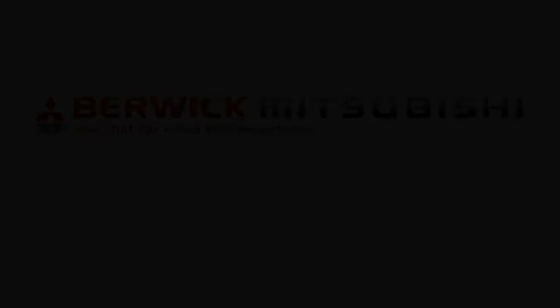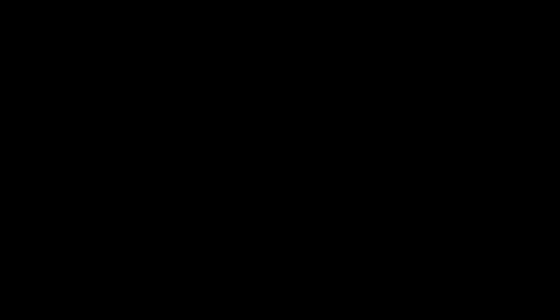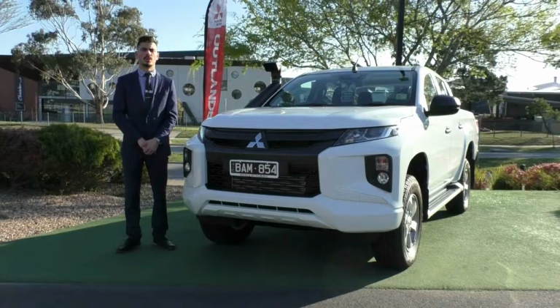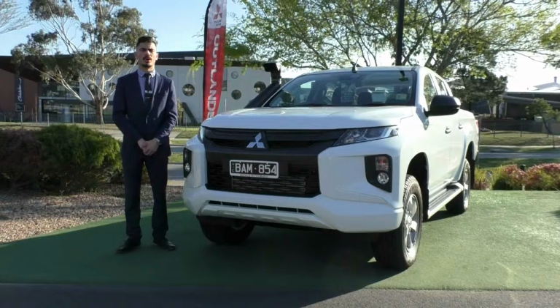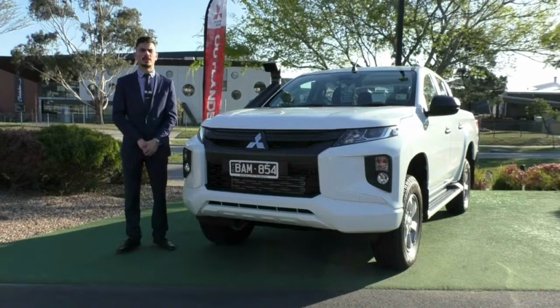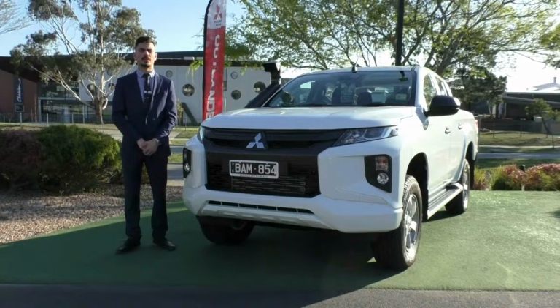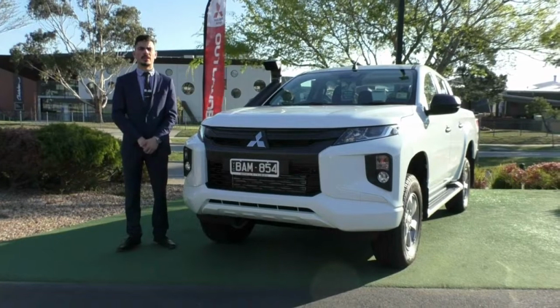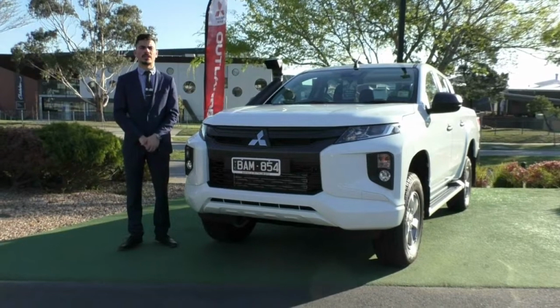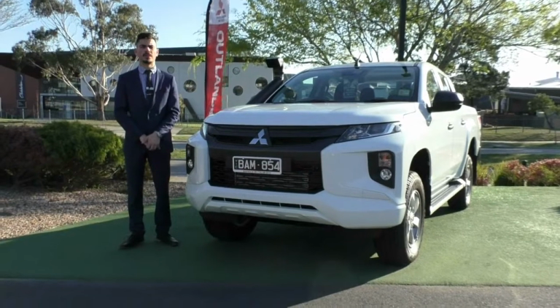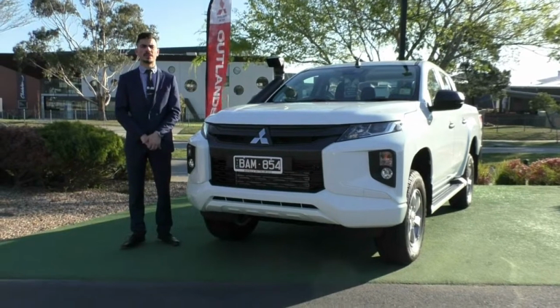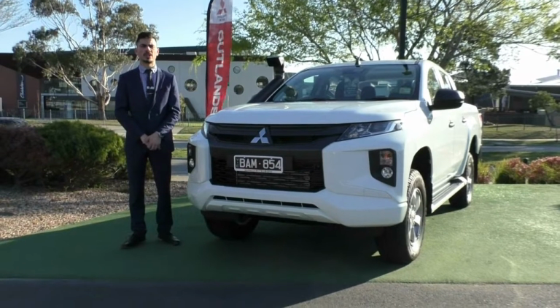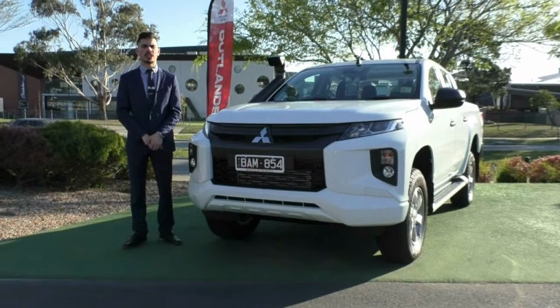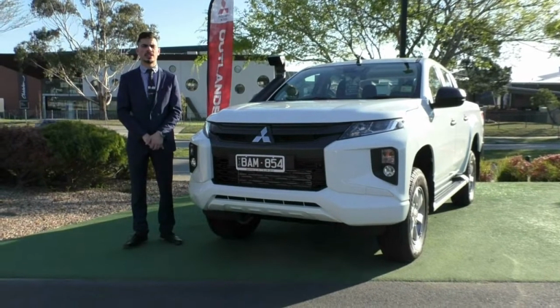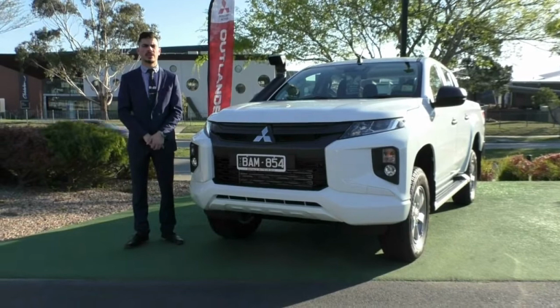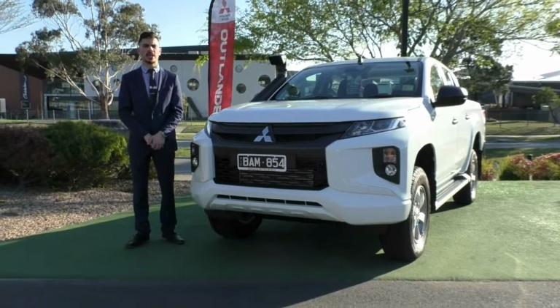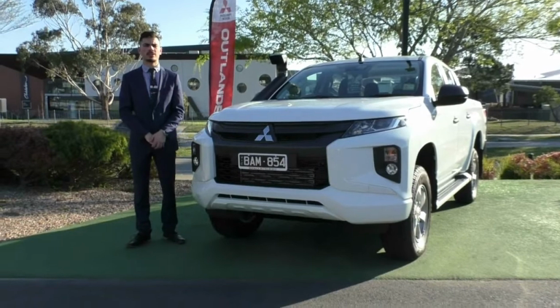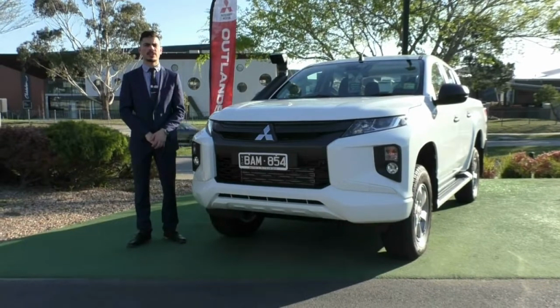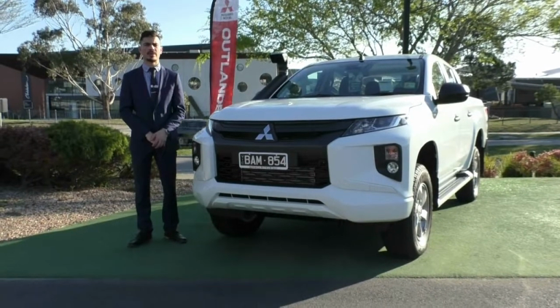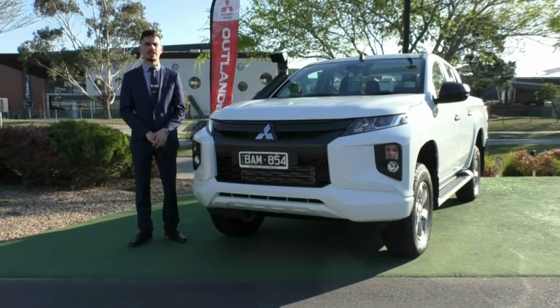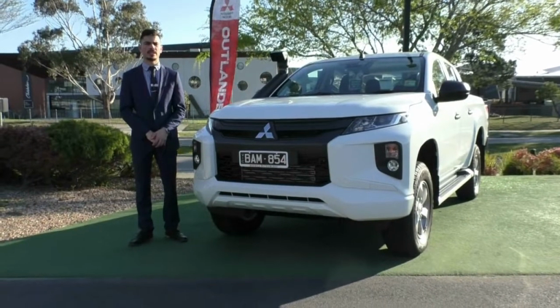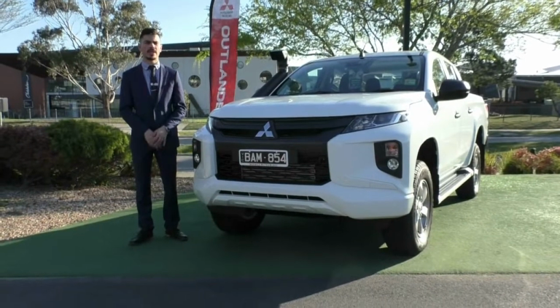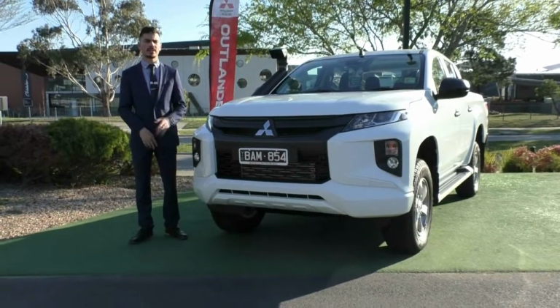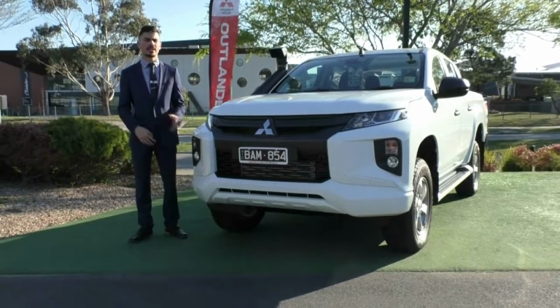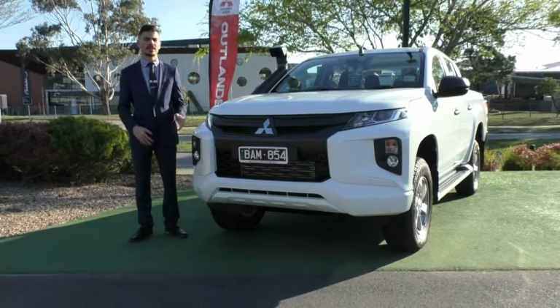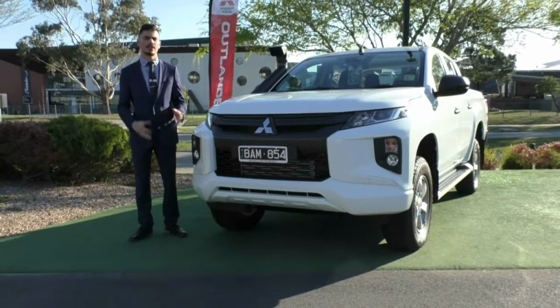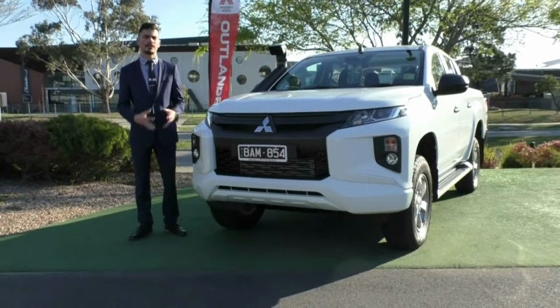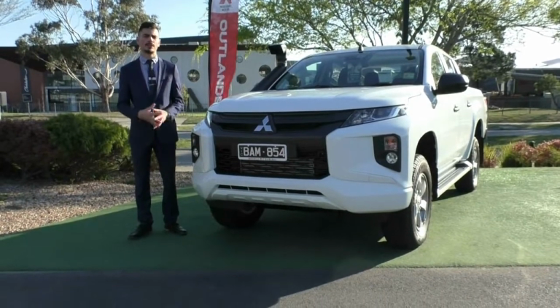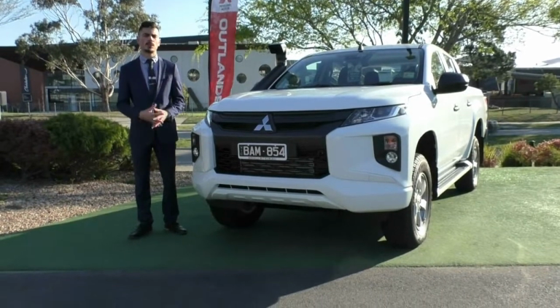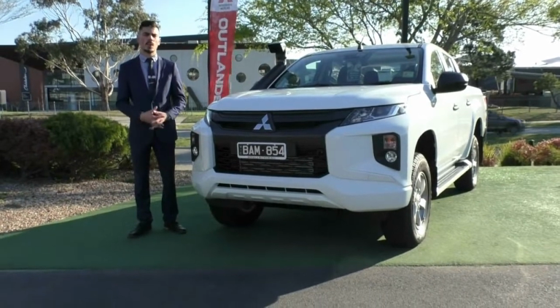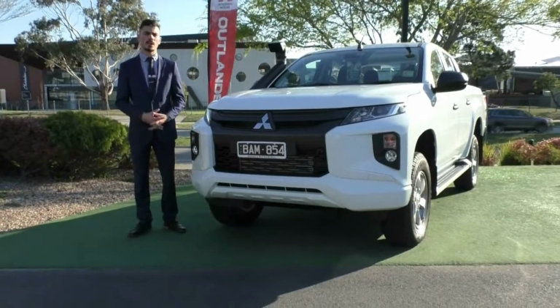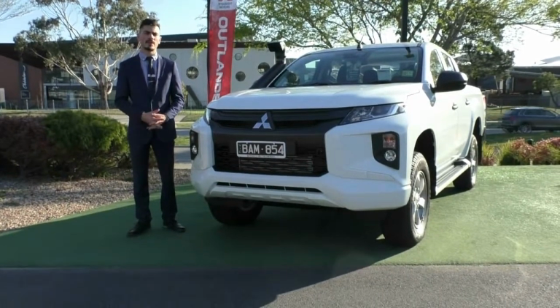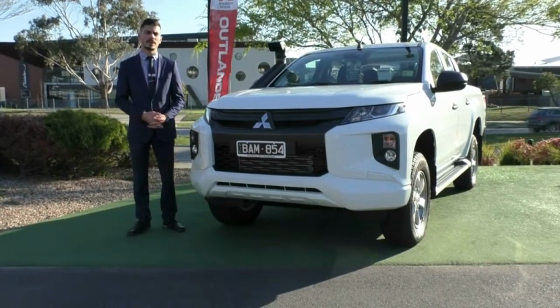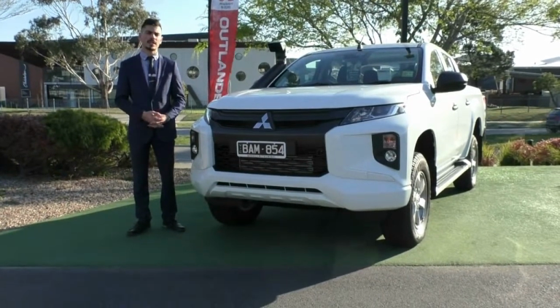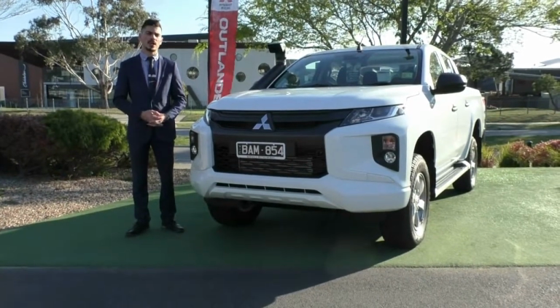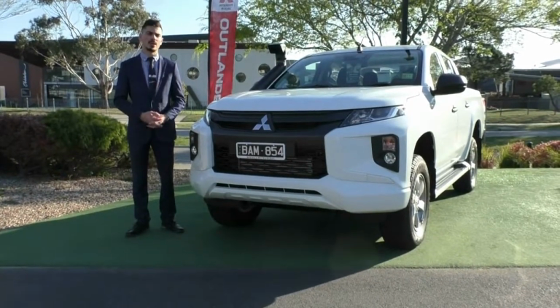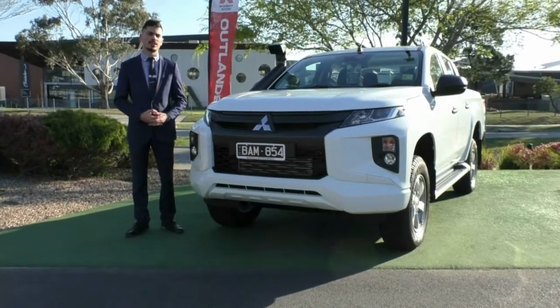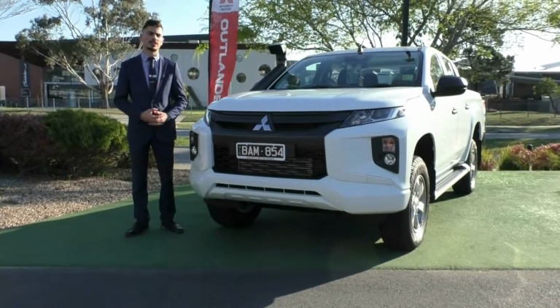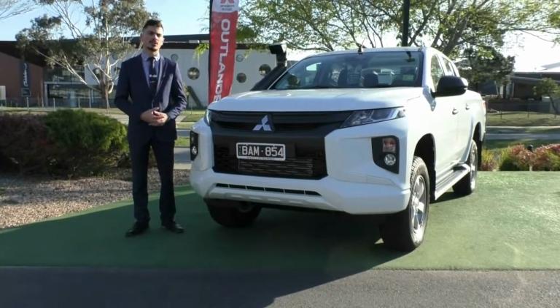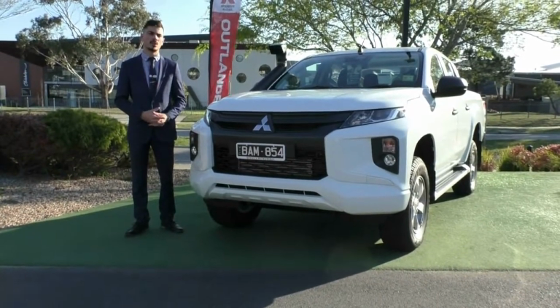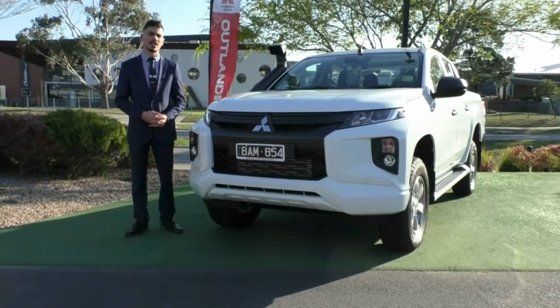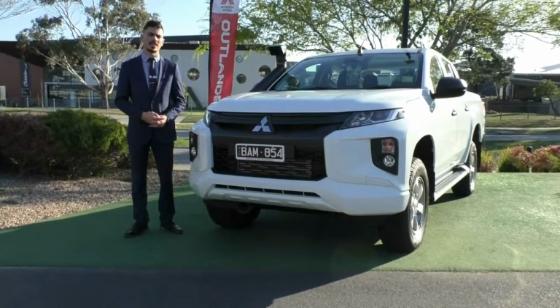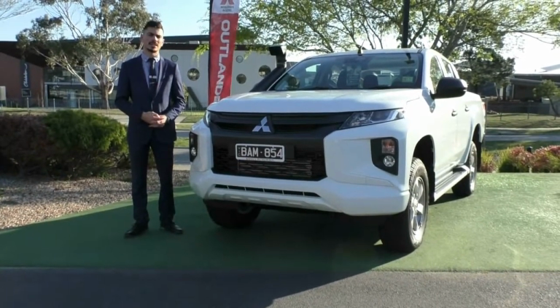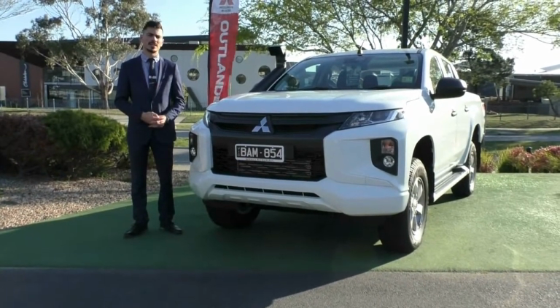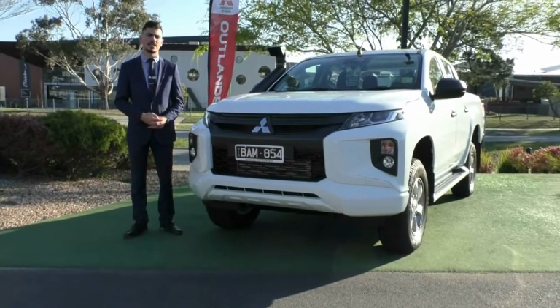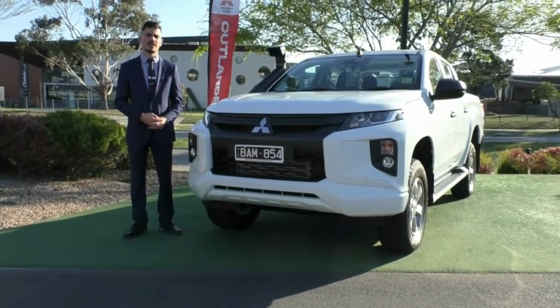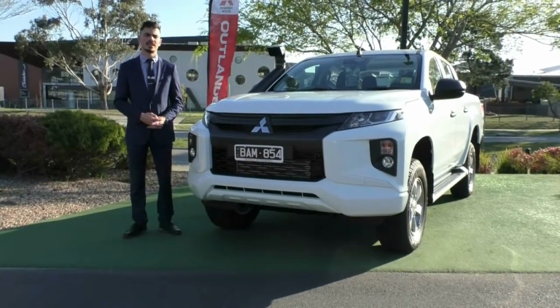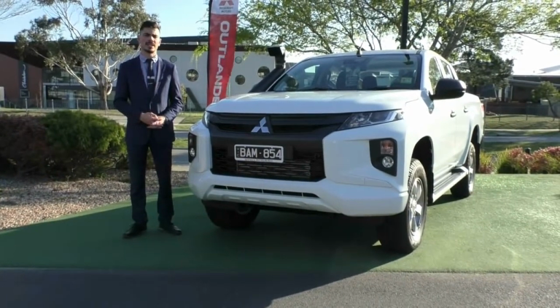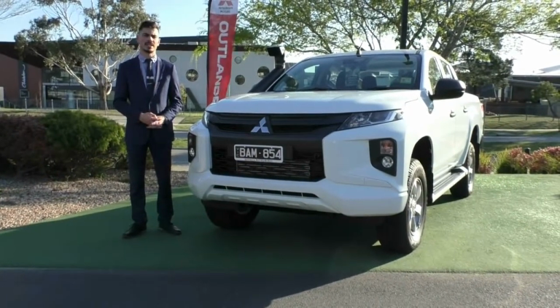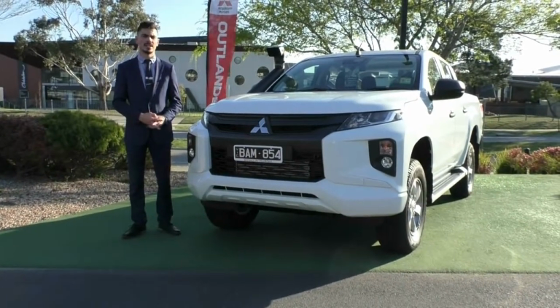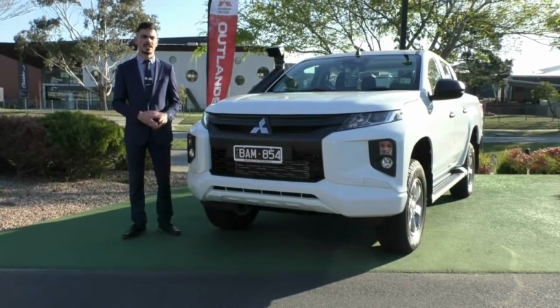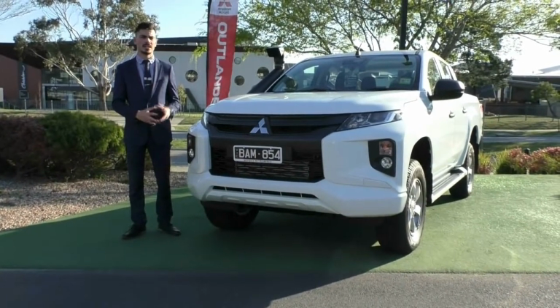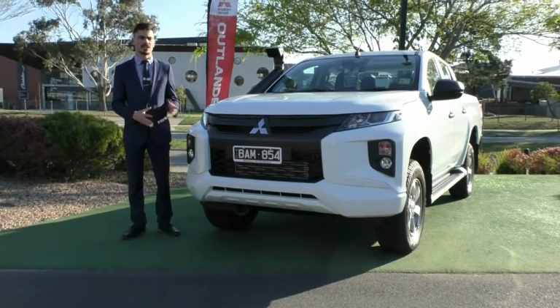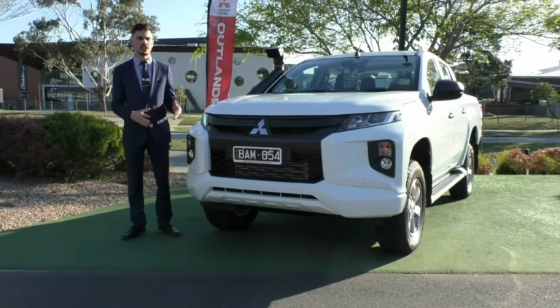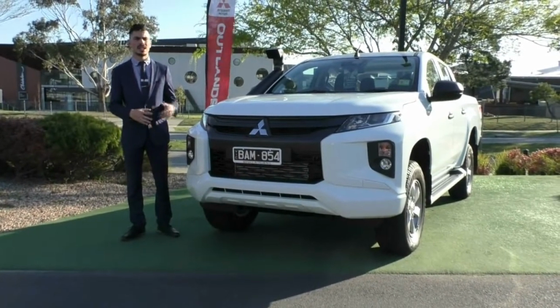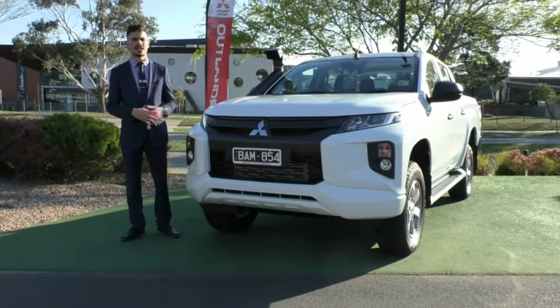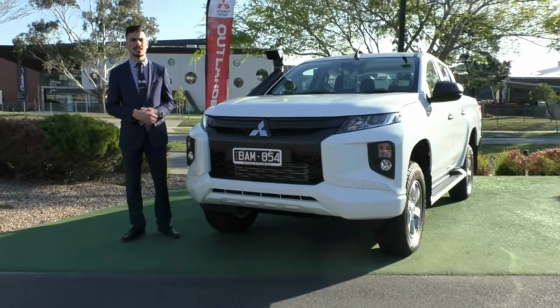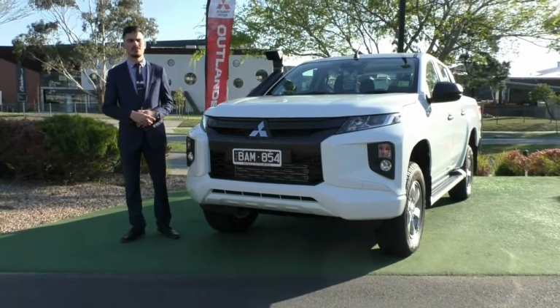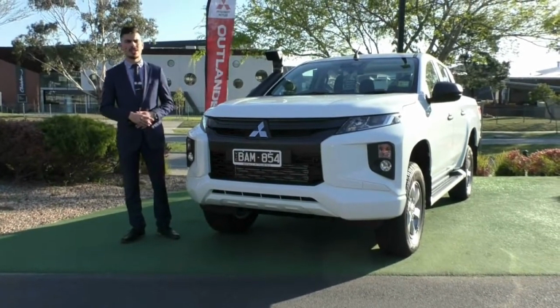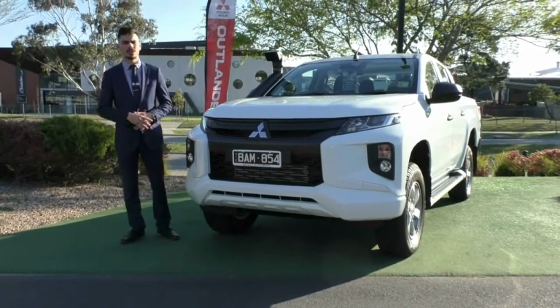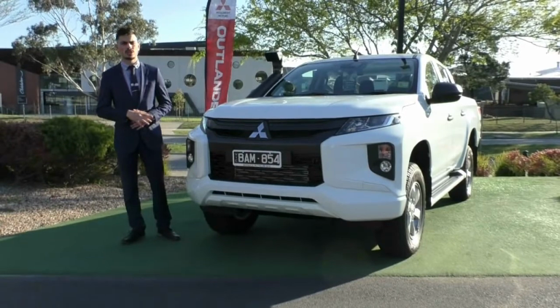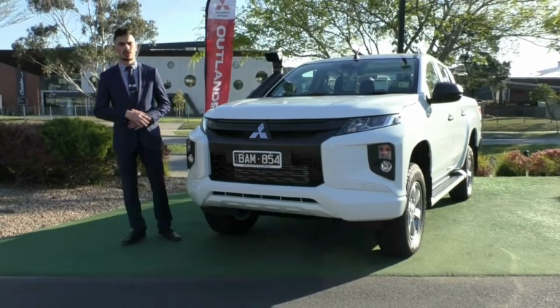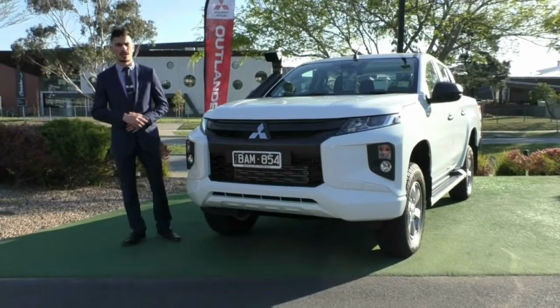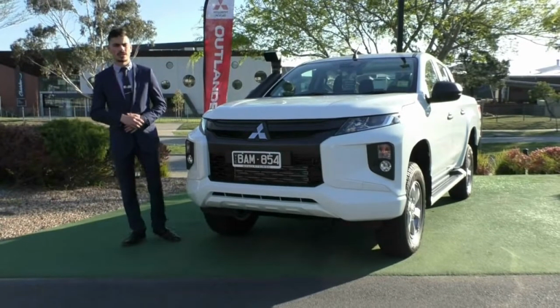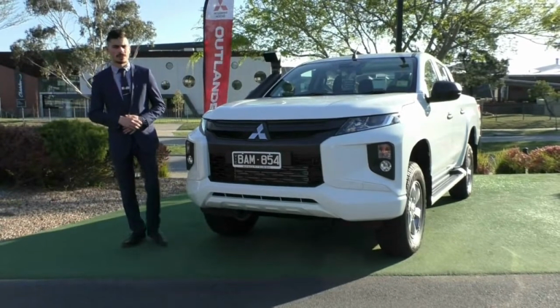Welcome to Berwick Mitsubishi. My name is Jamie. Today I'm going to give you a full walk around video on this 2019 GLX Plus Triton.